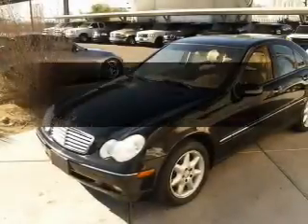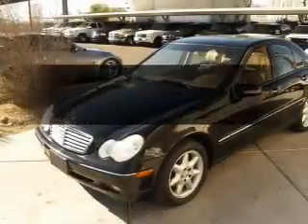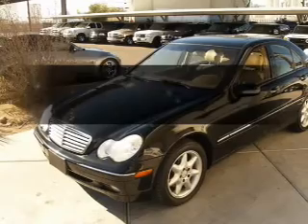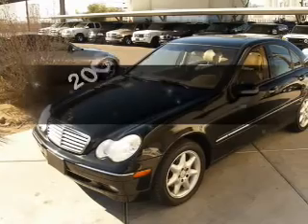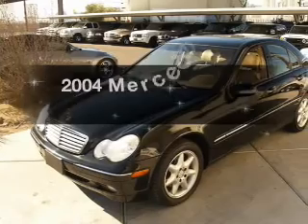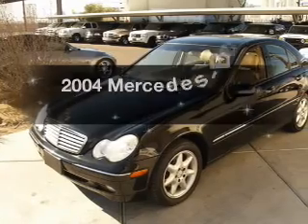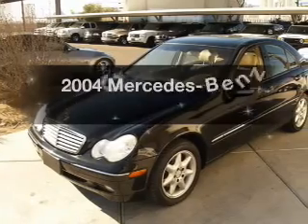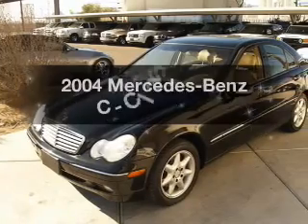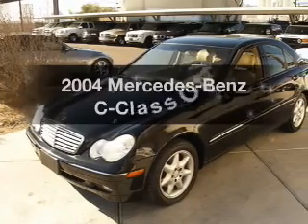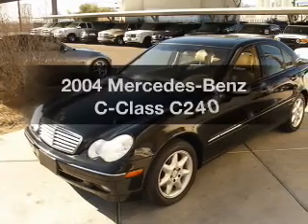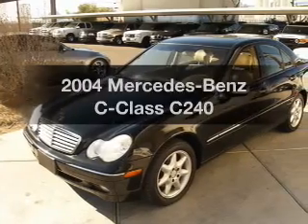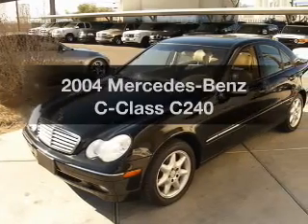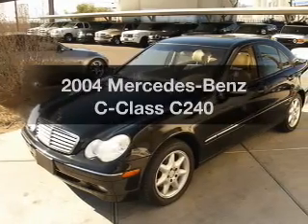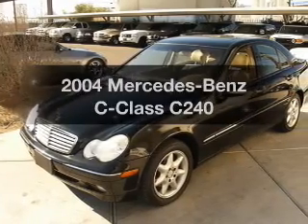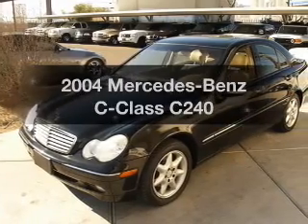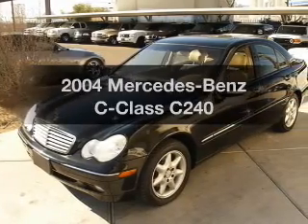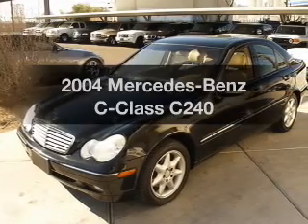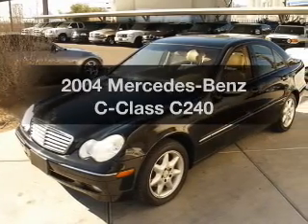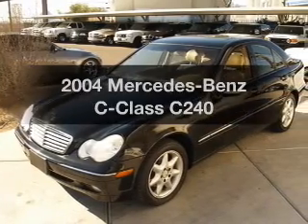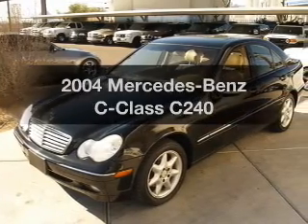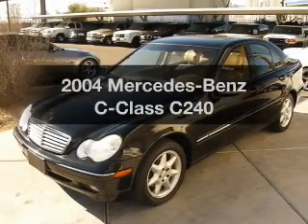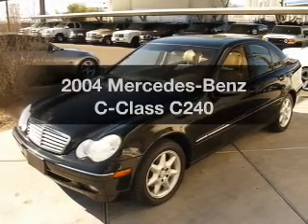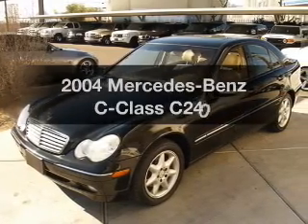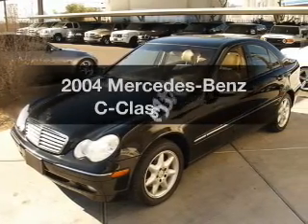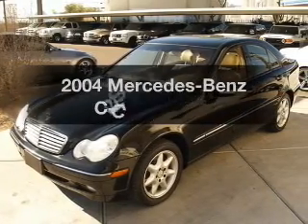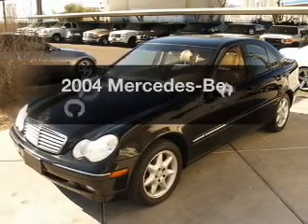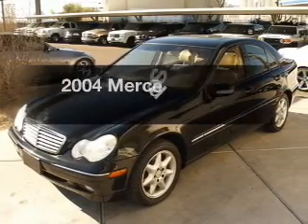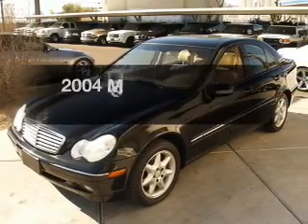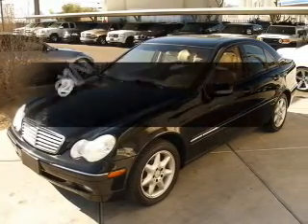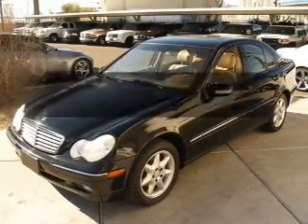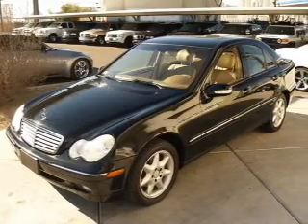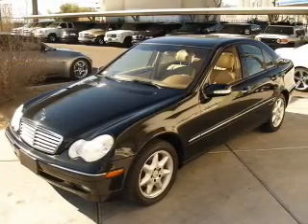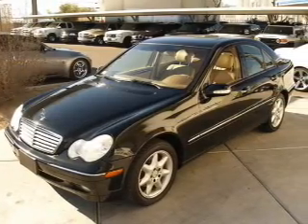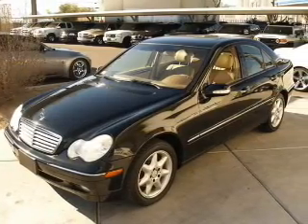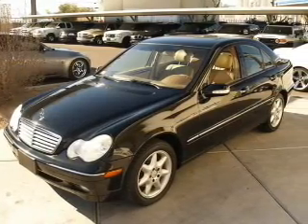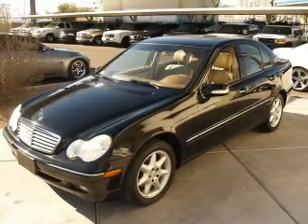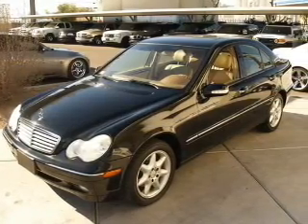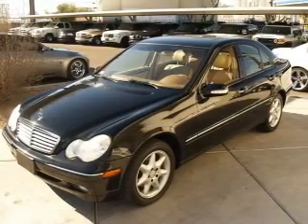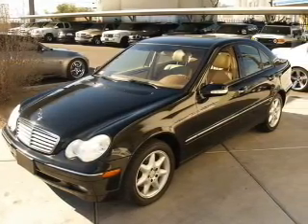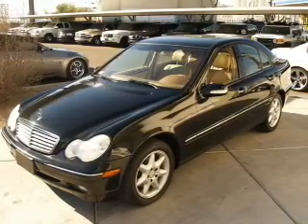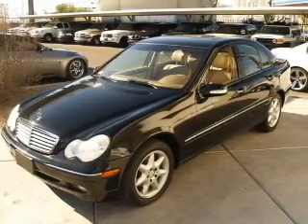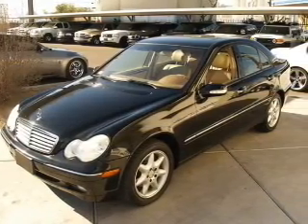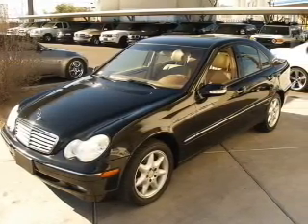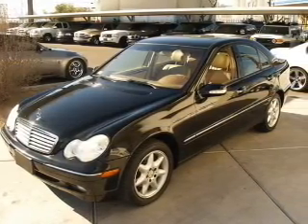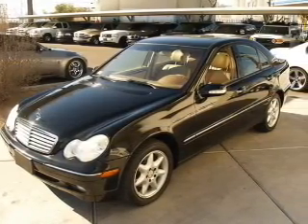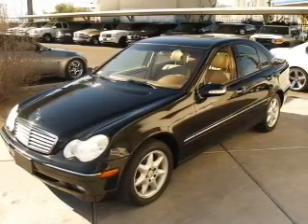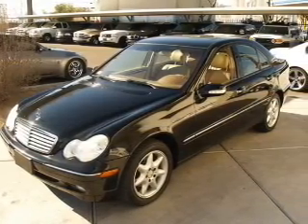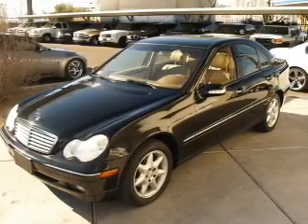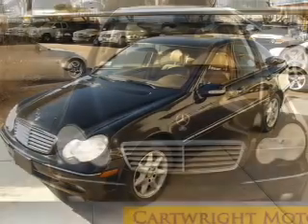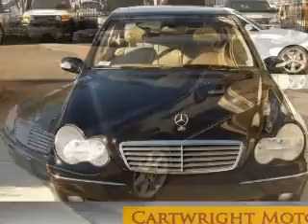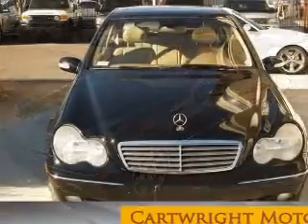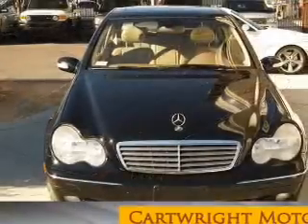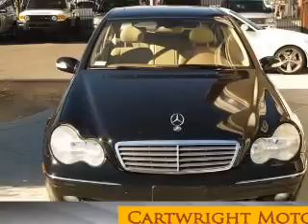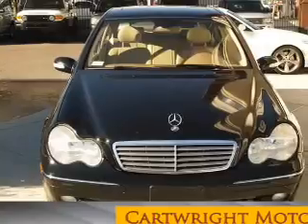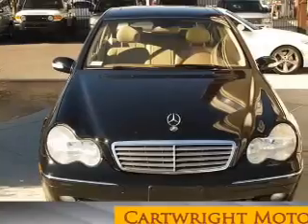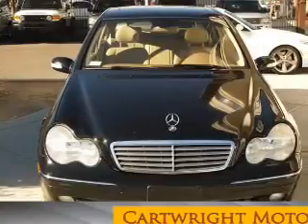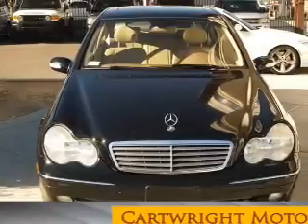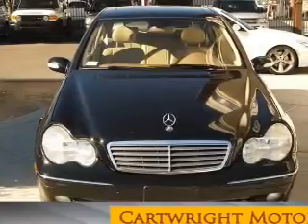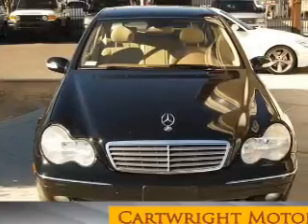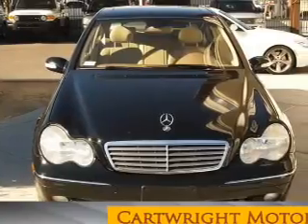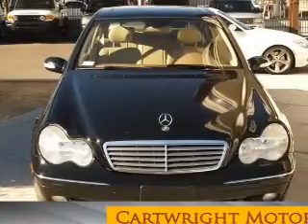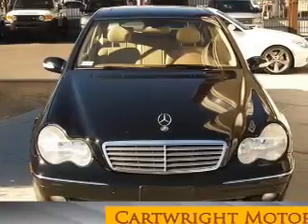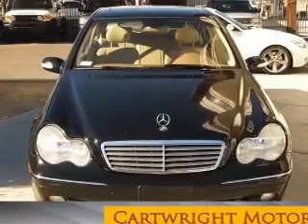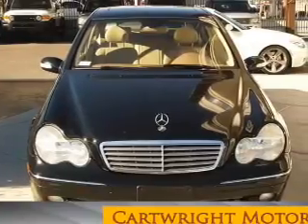Presenting the 2004 Mercedes-Benz C-Class. Everything you need under one roof with this great vehicle.